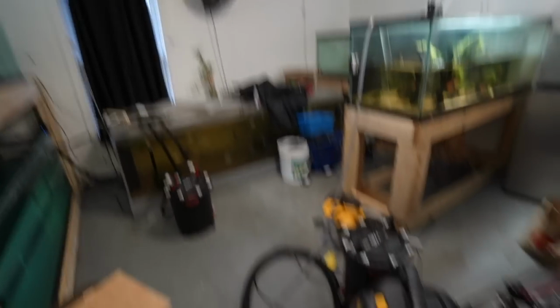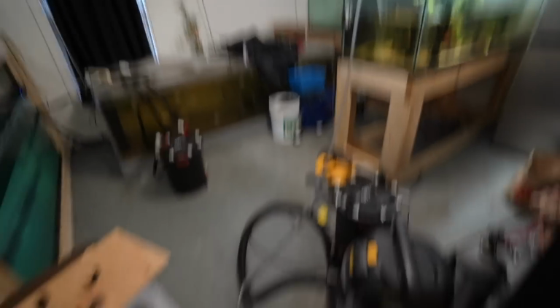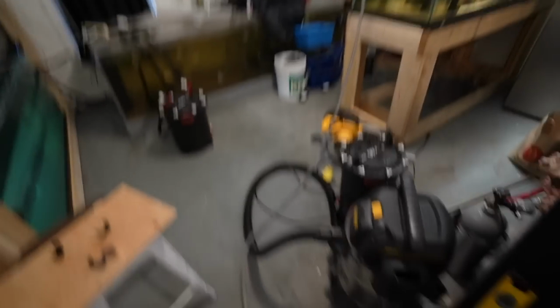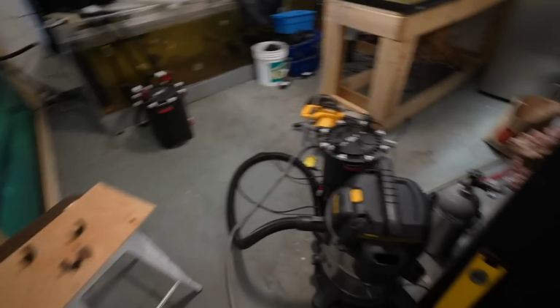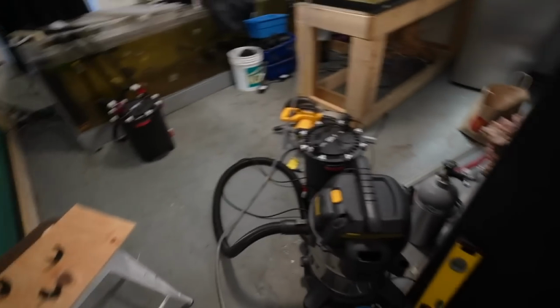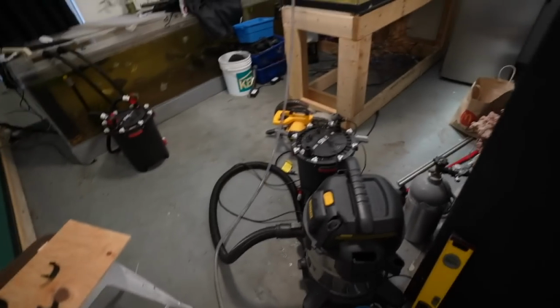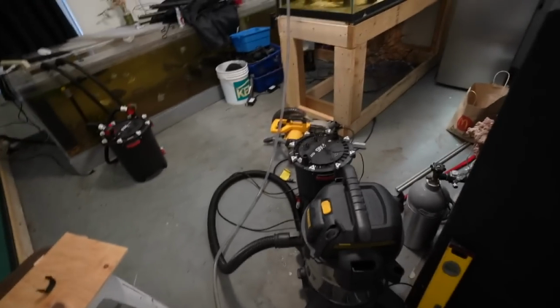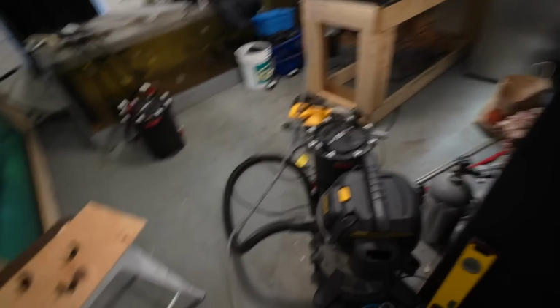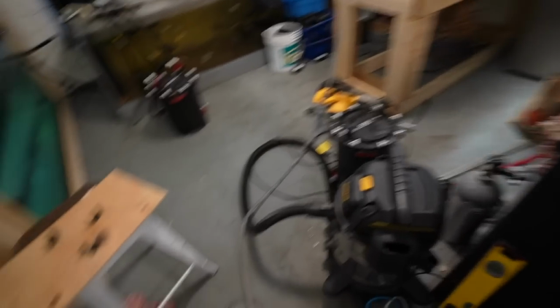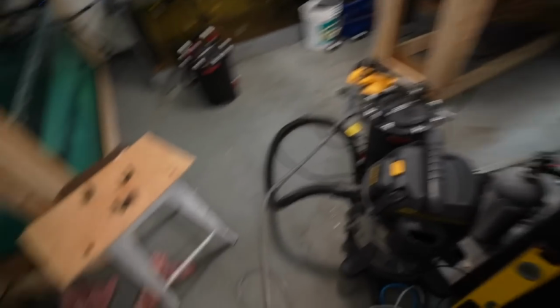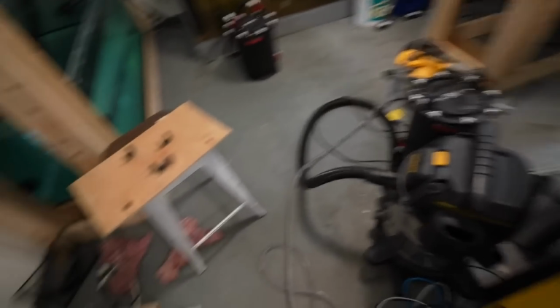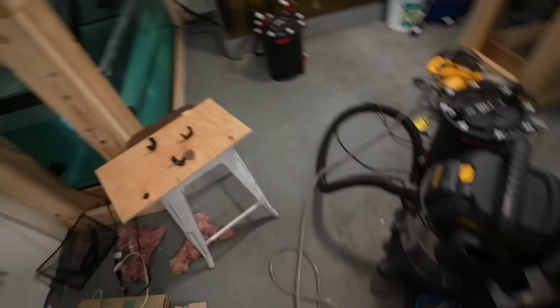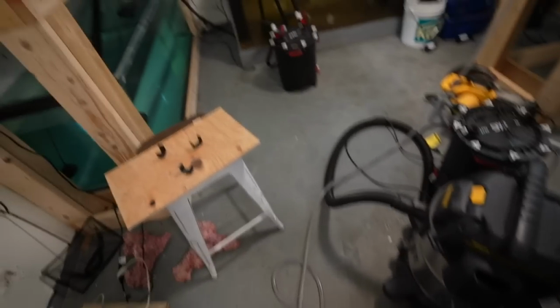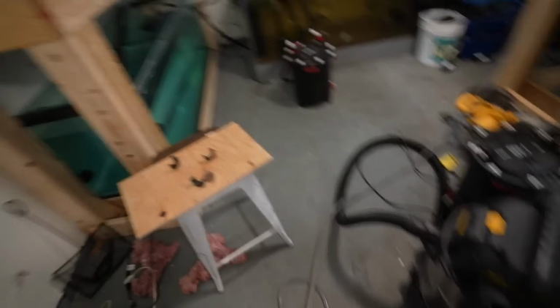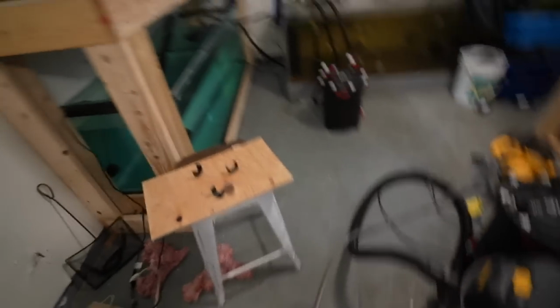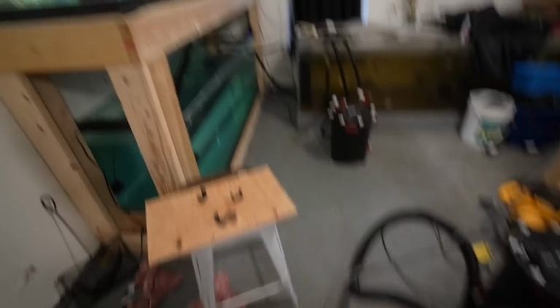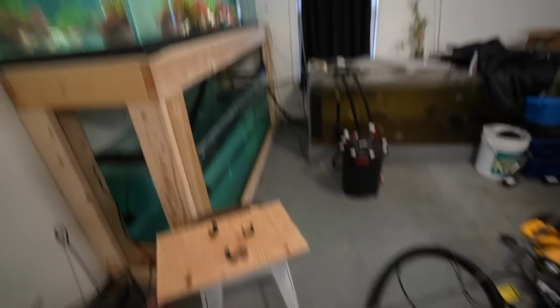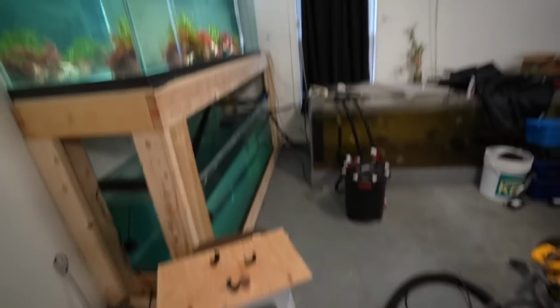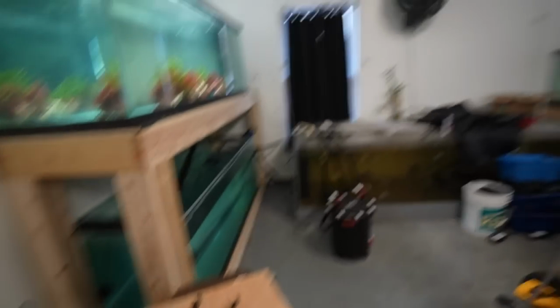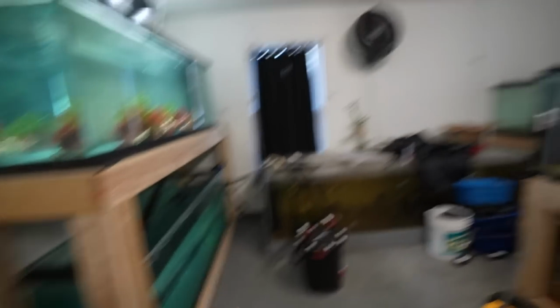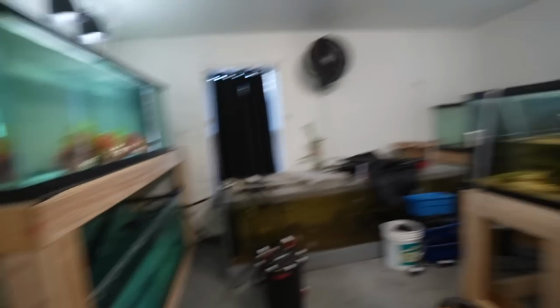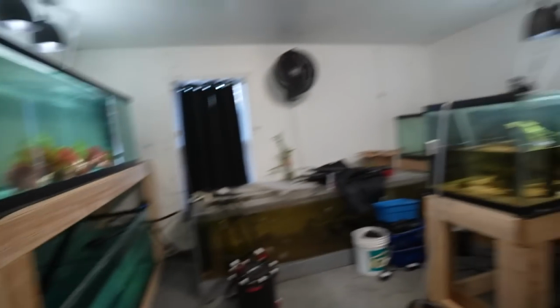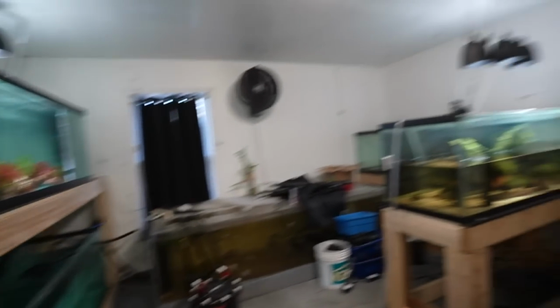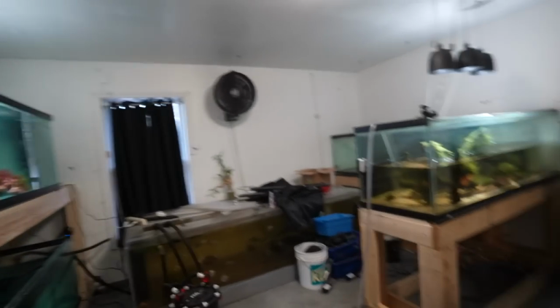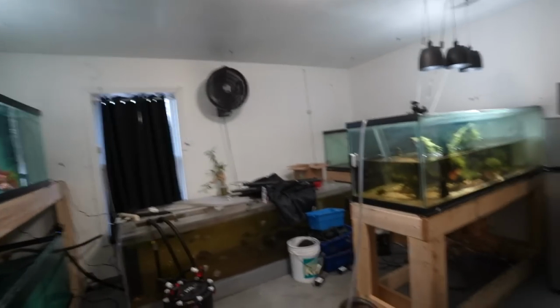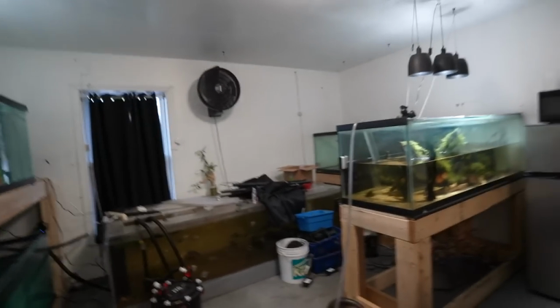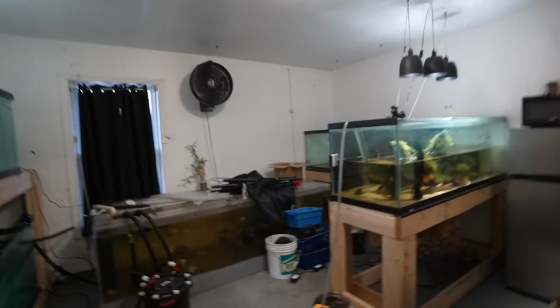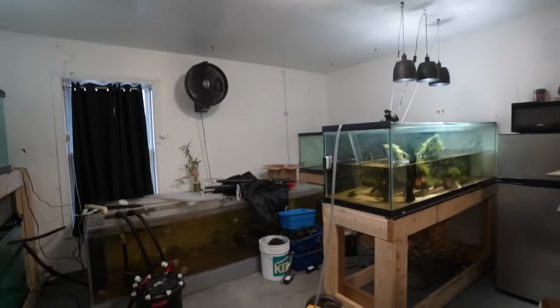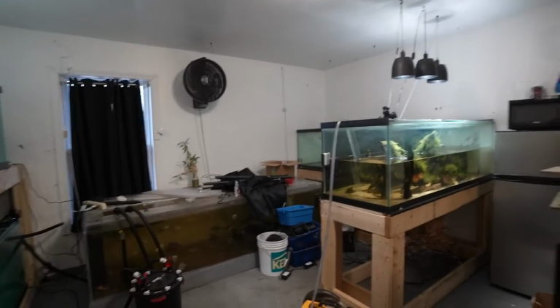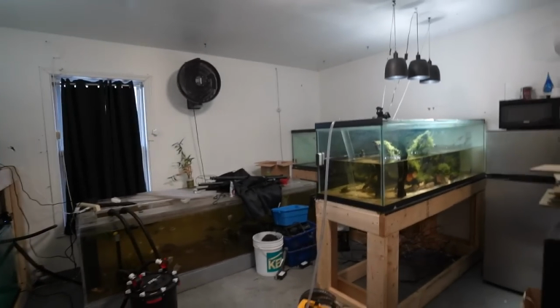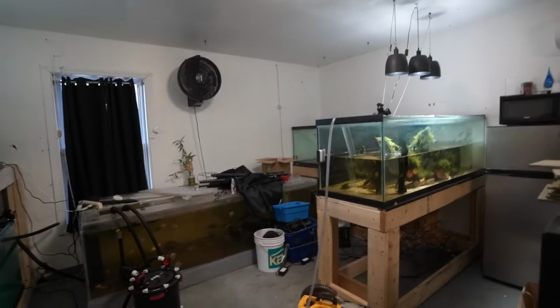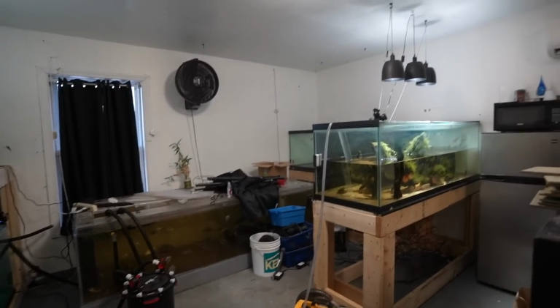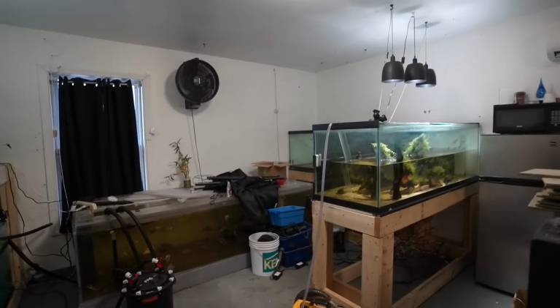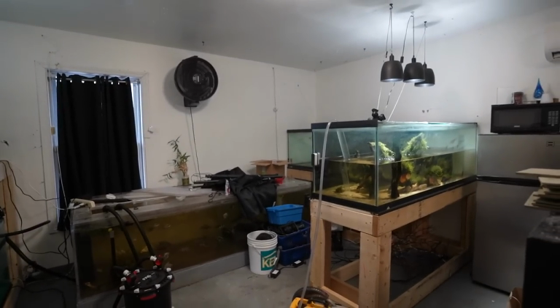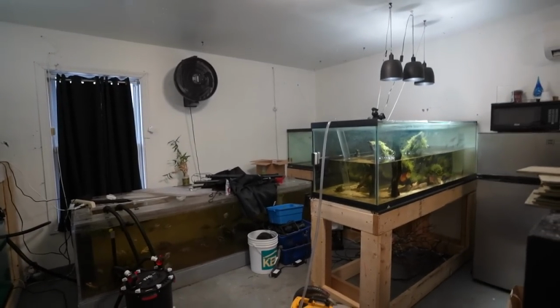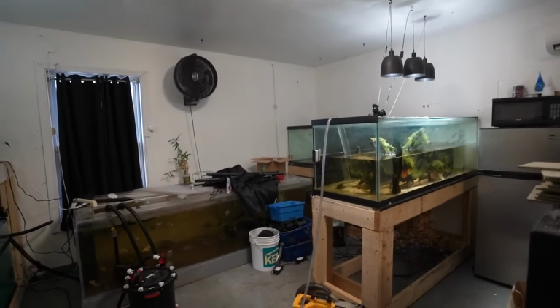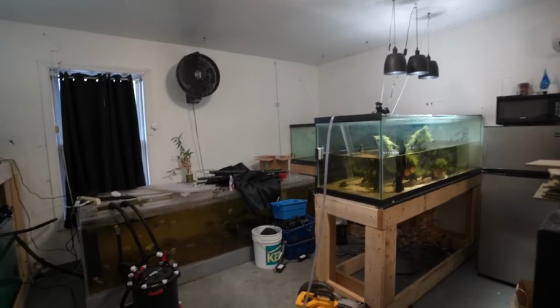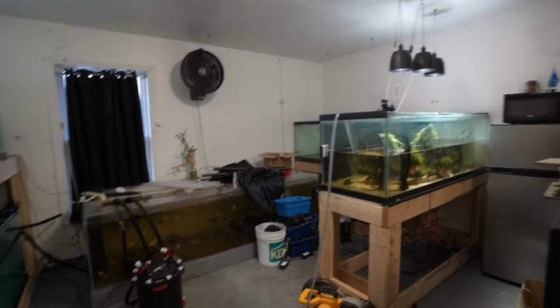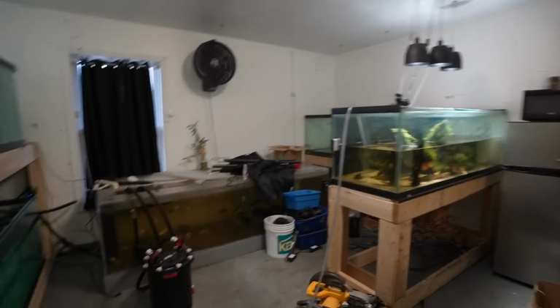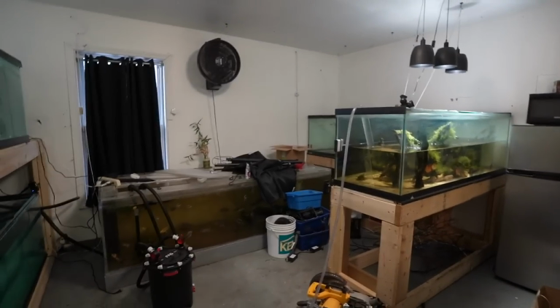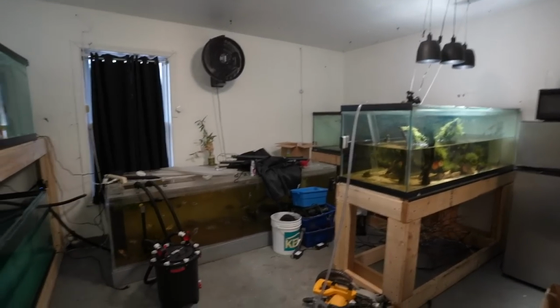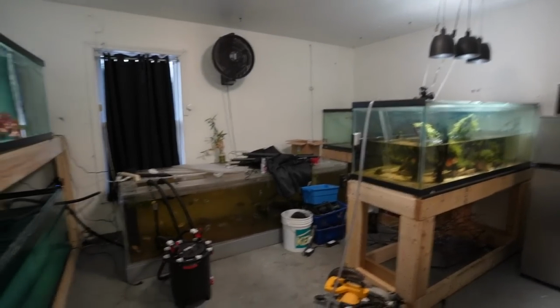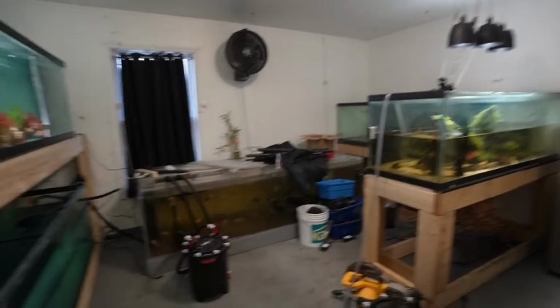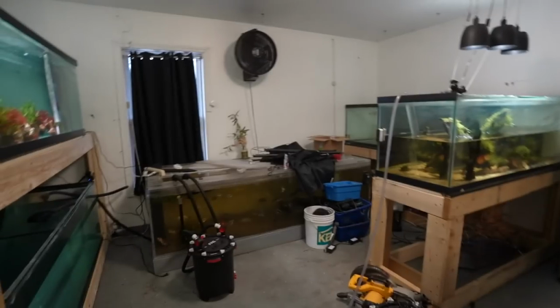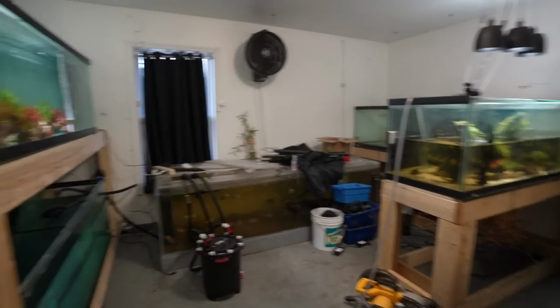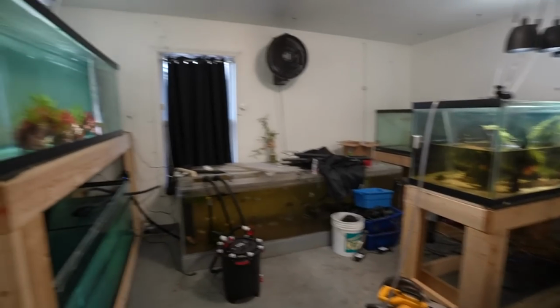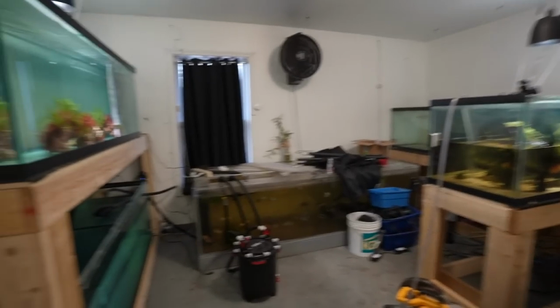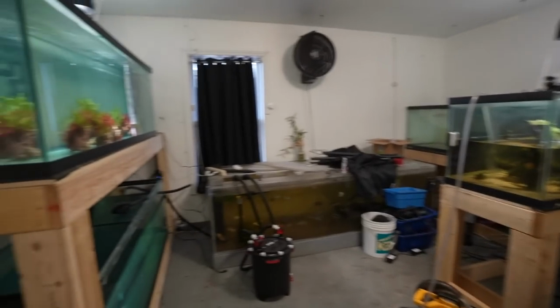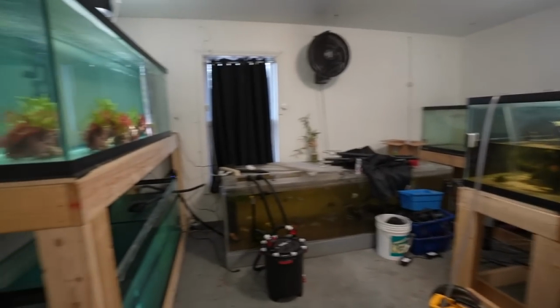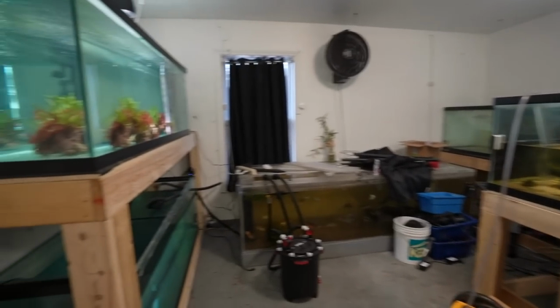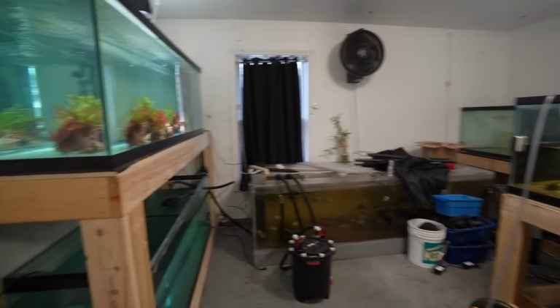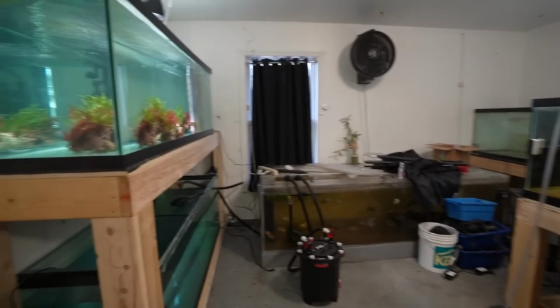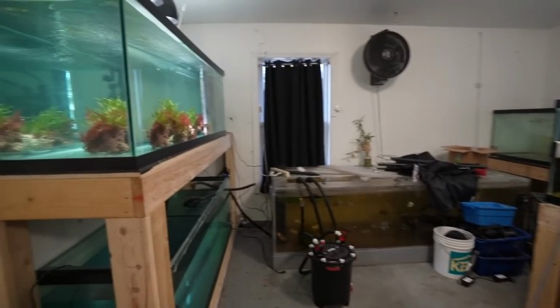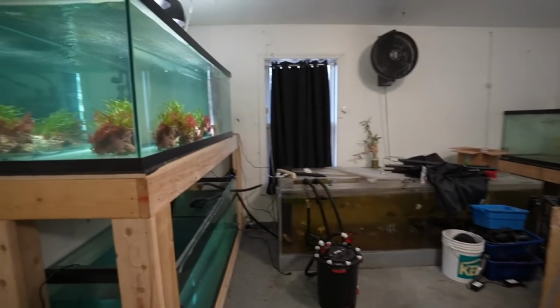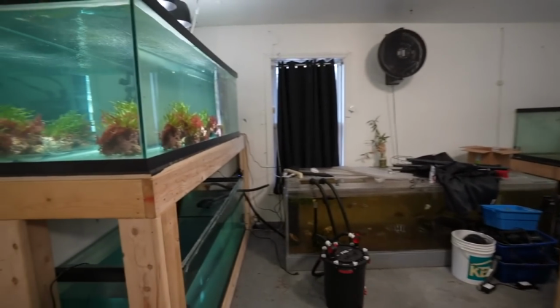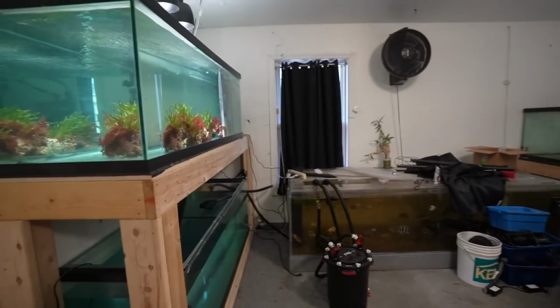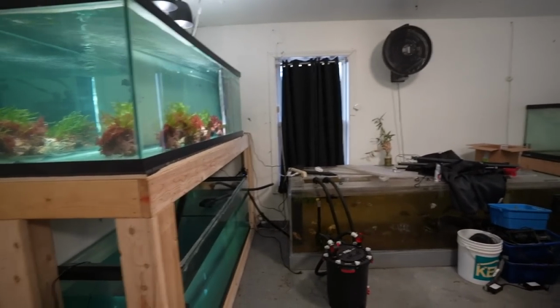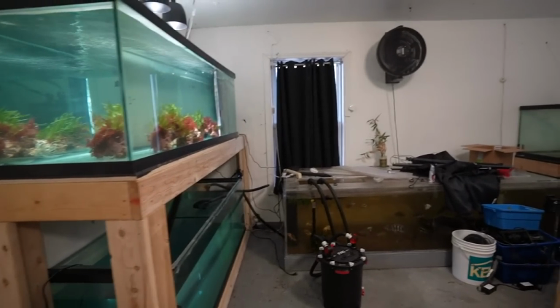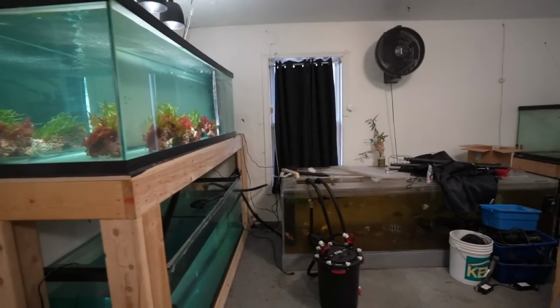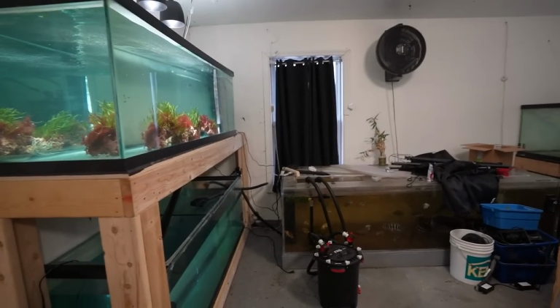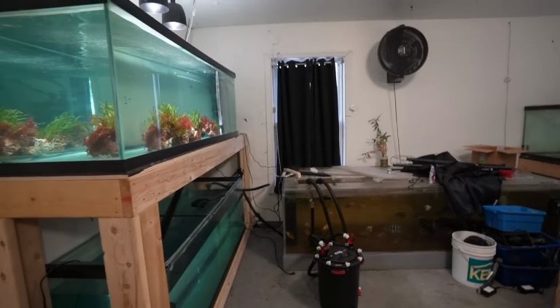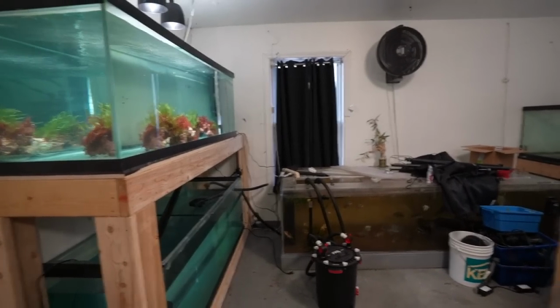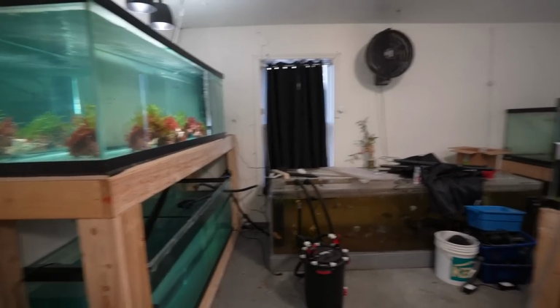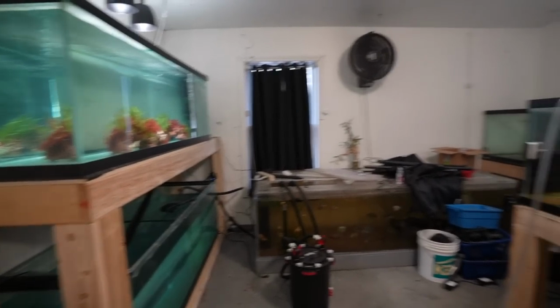I'm tripping over wires and hoses, so I've got to get all this cleaned up and get all of these moved — but that's what we're going to do now.